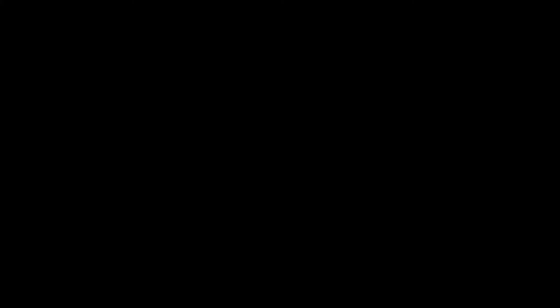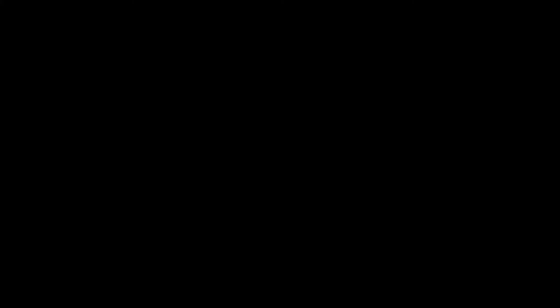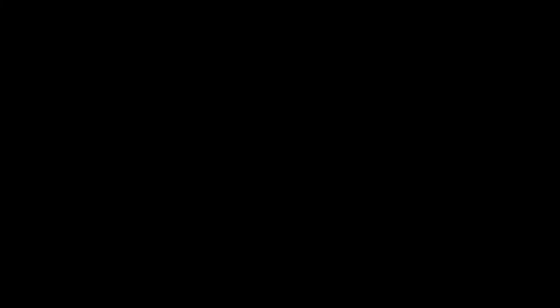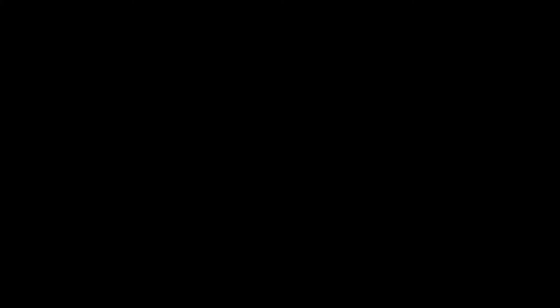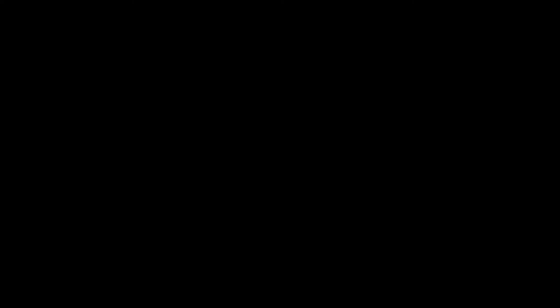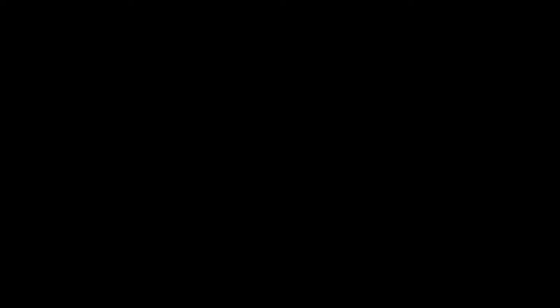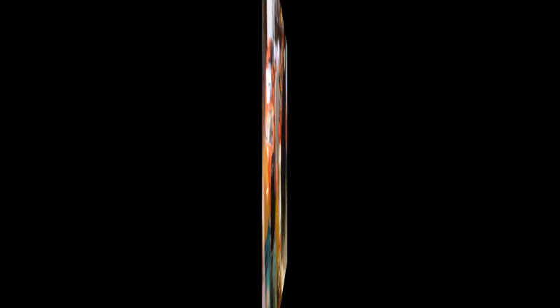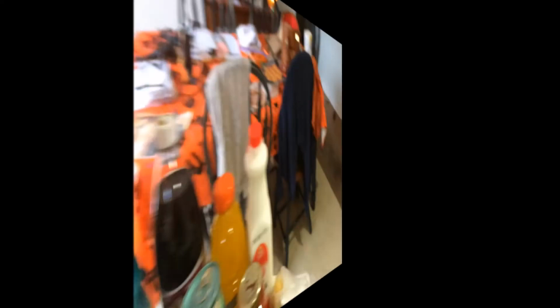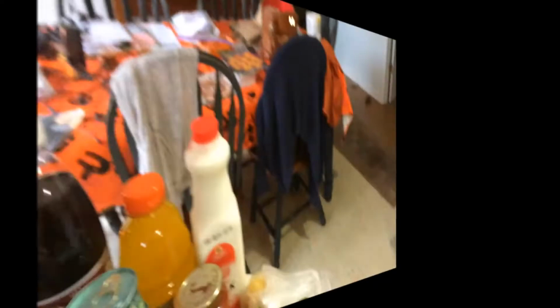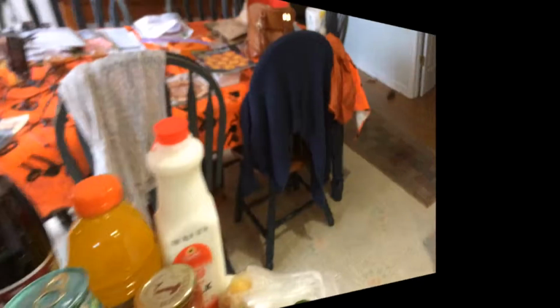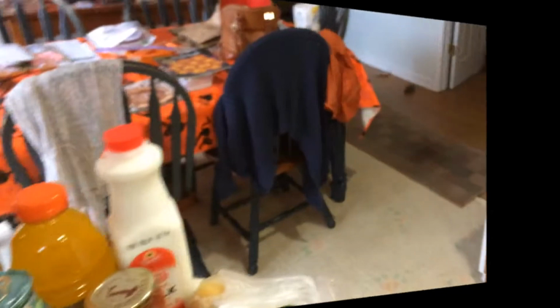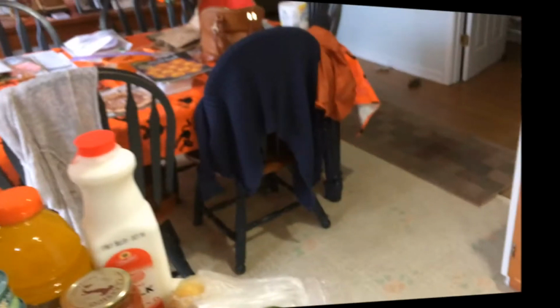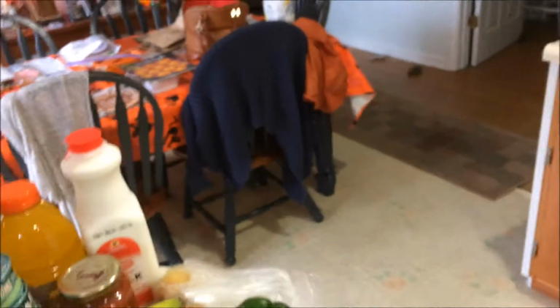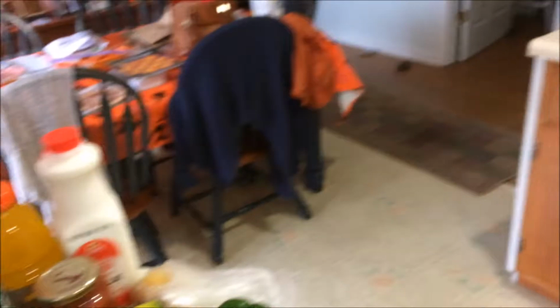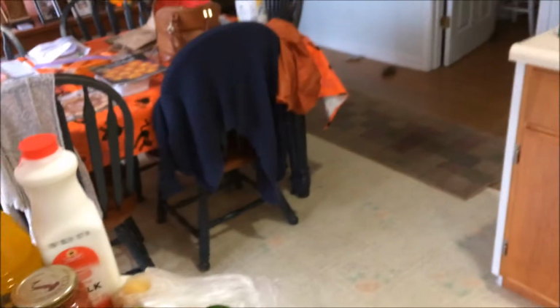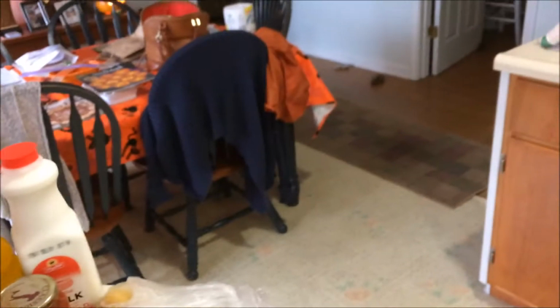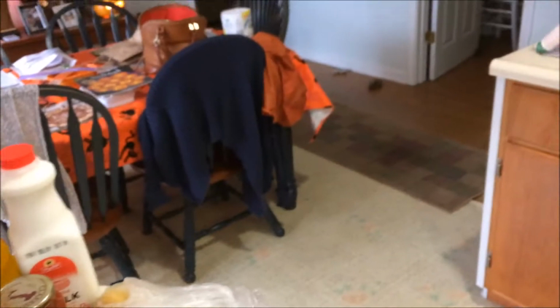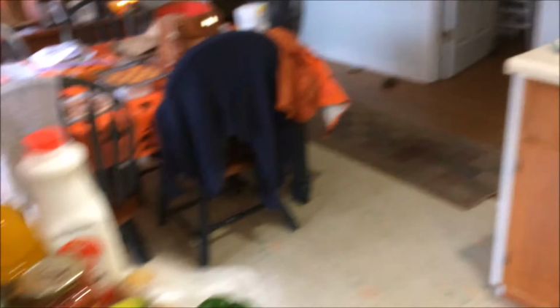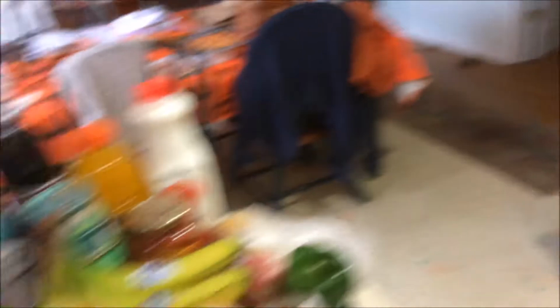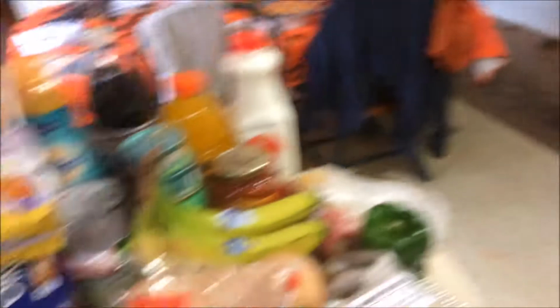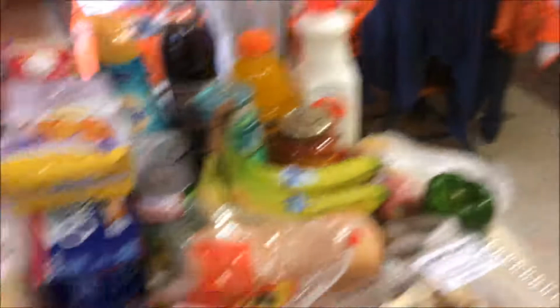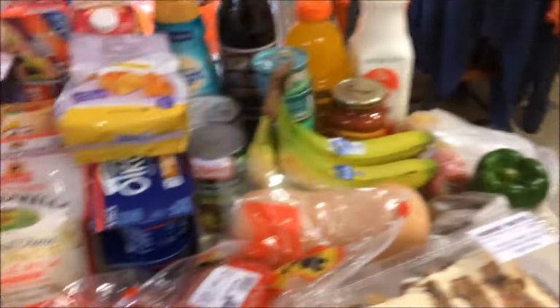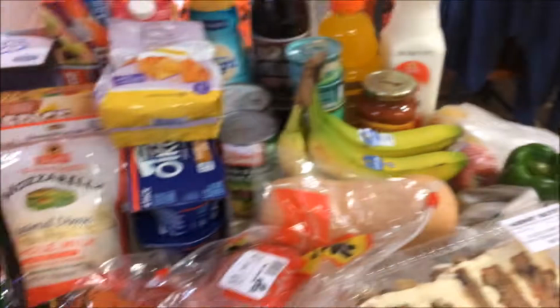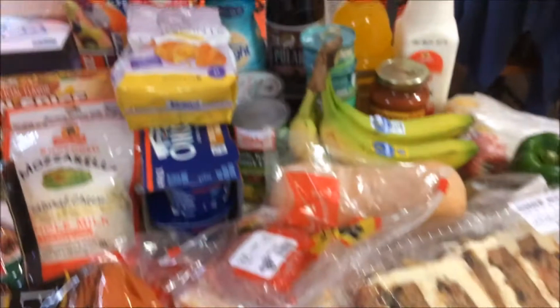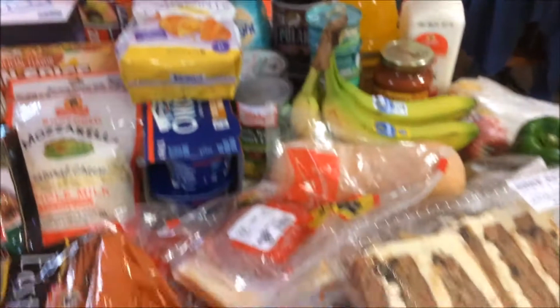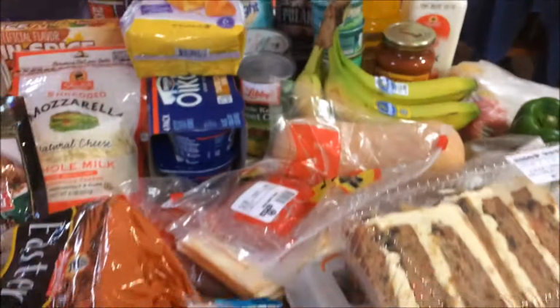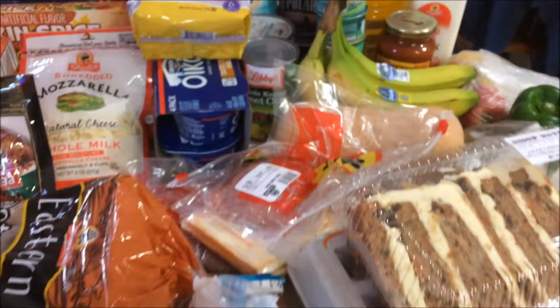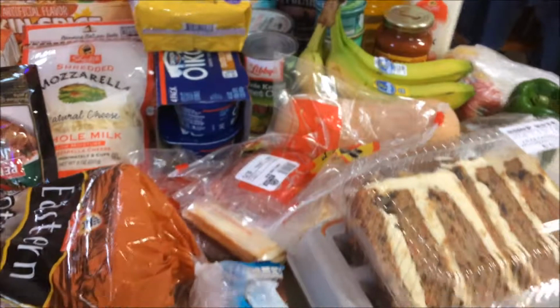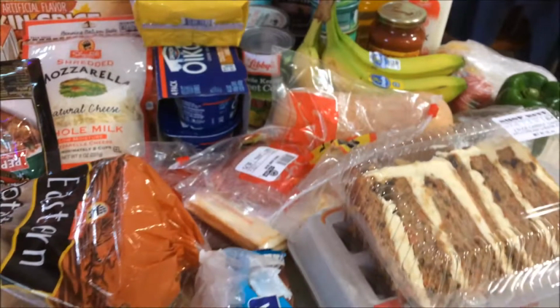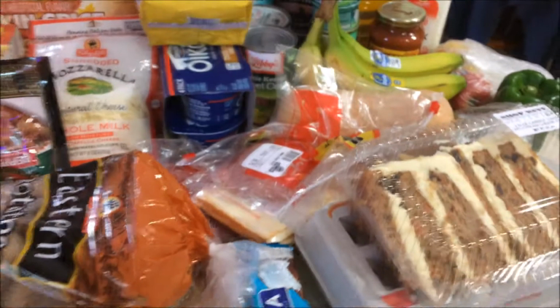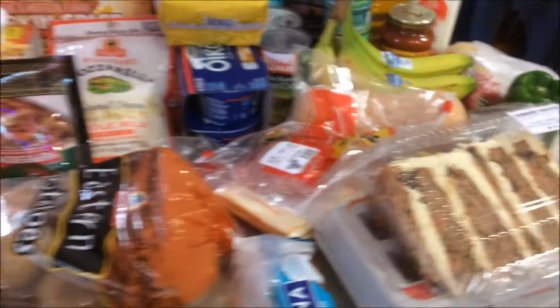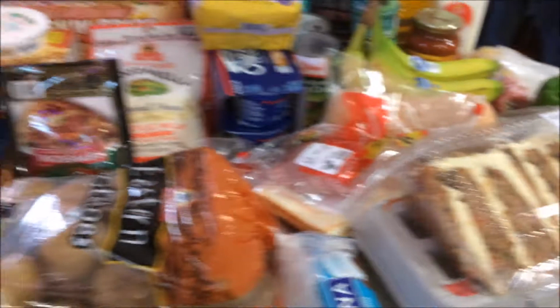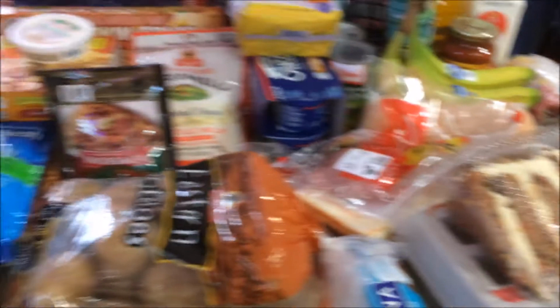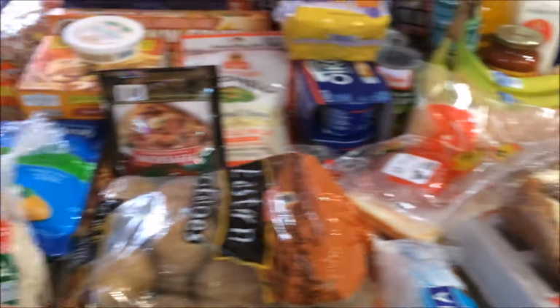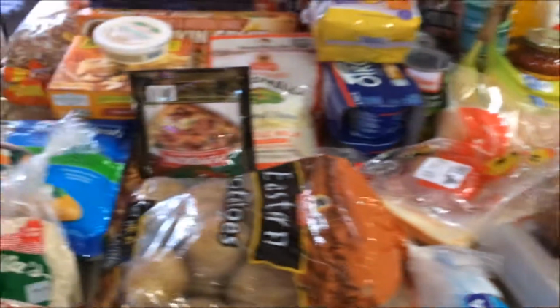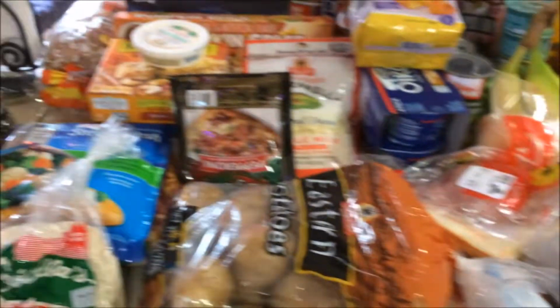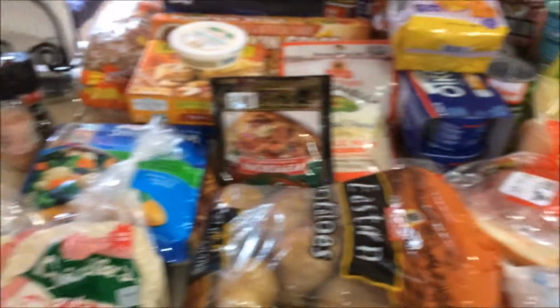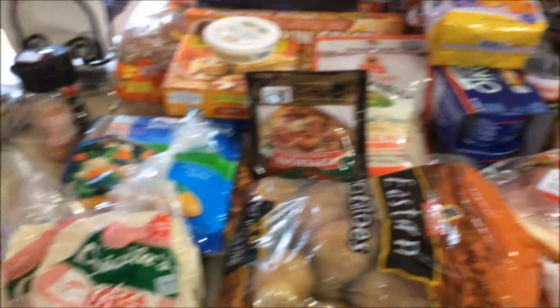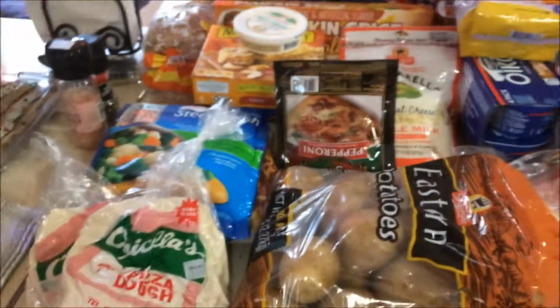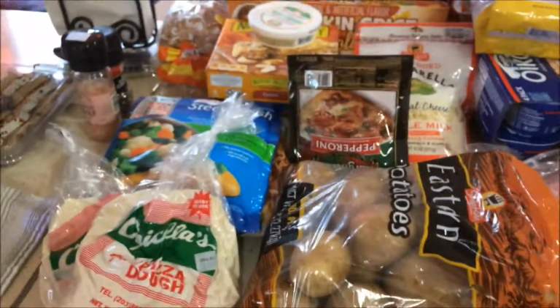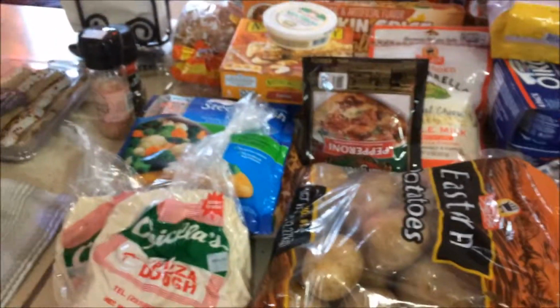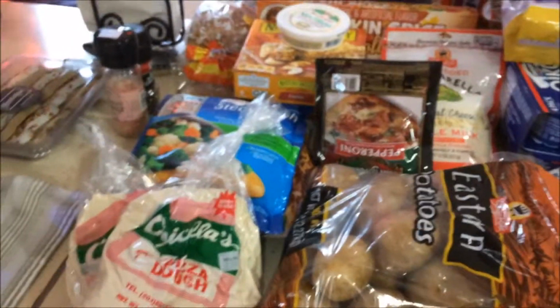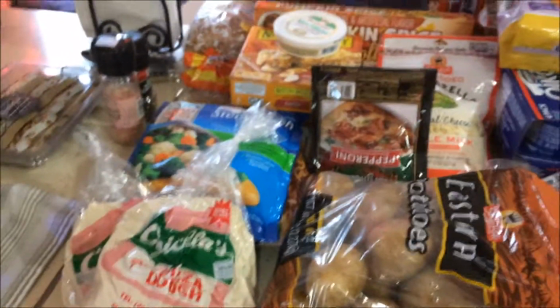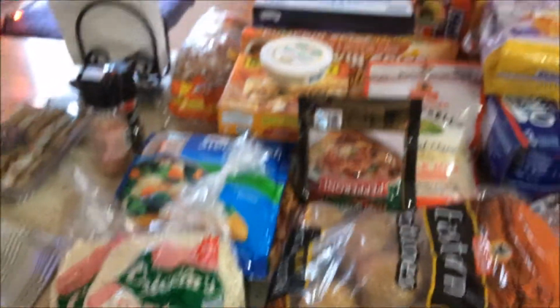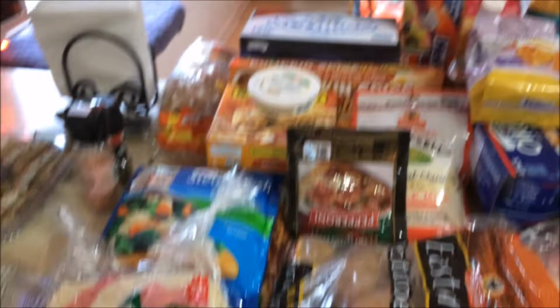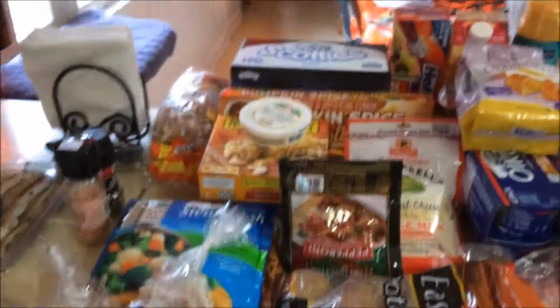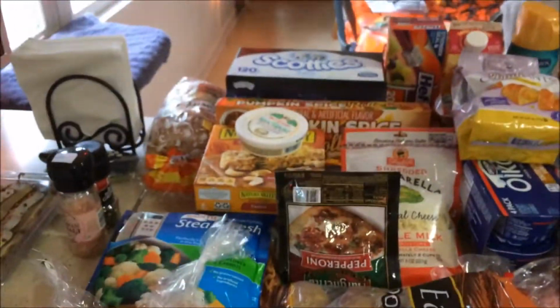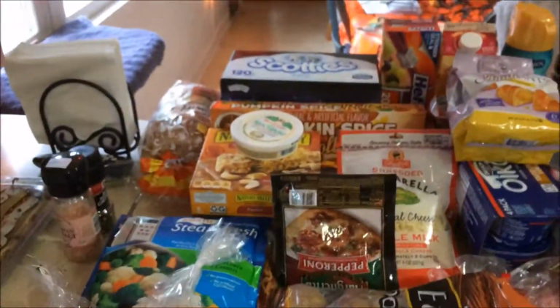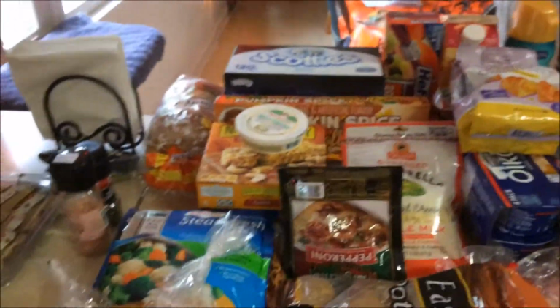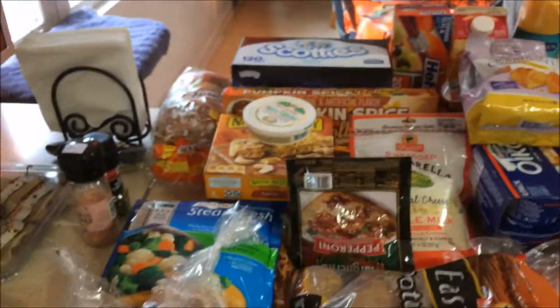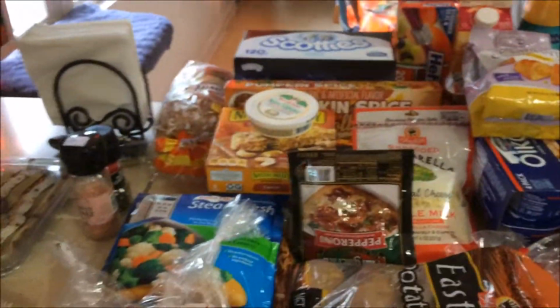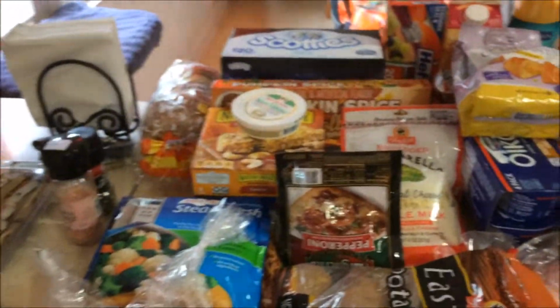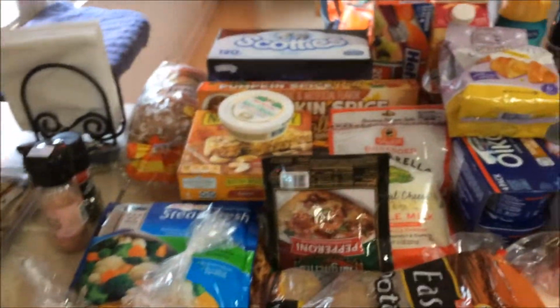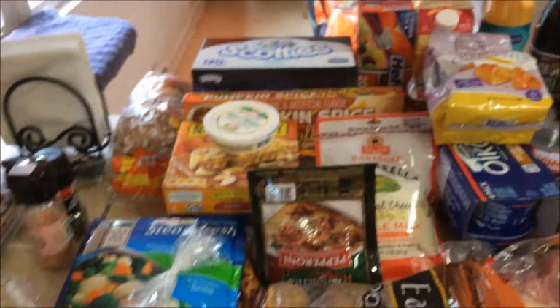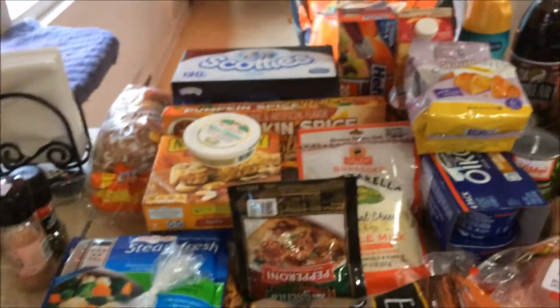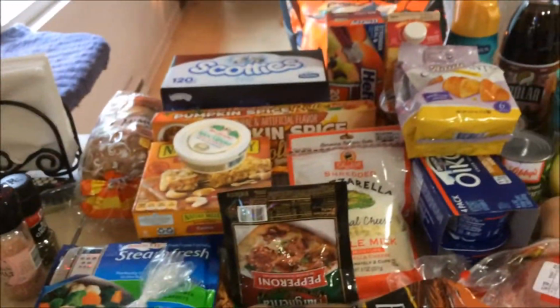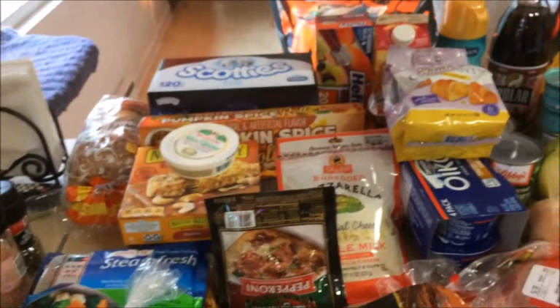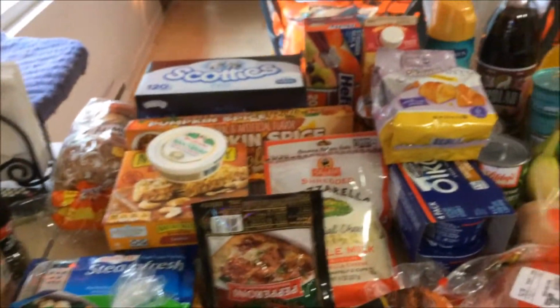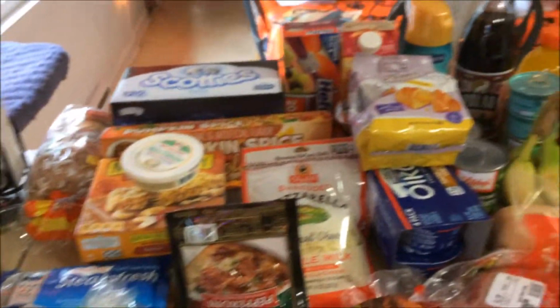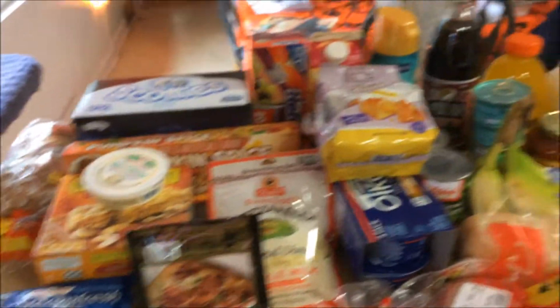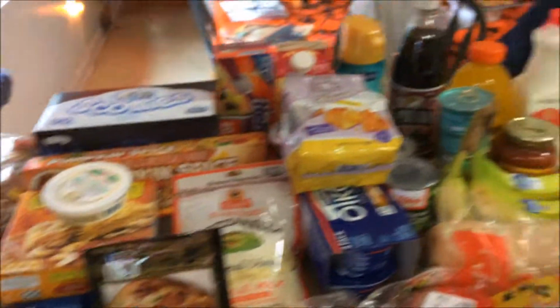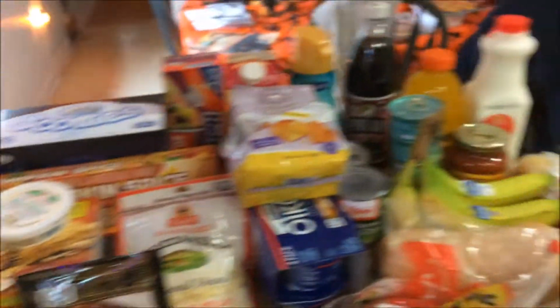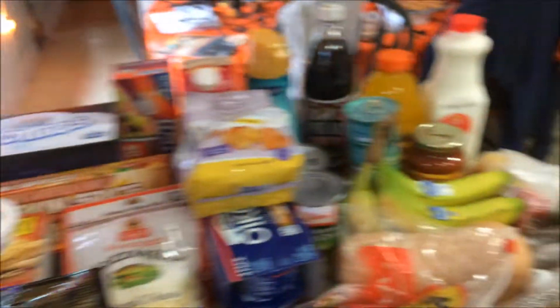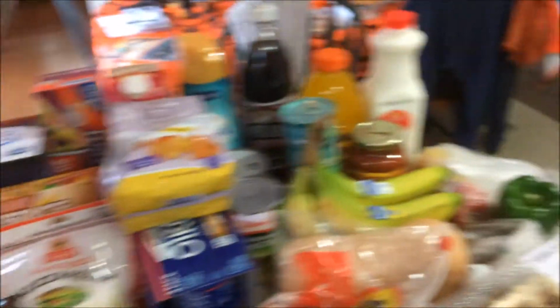Okay, so here's my October 8th grocery haul. It's $106. We'll get started.